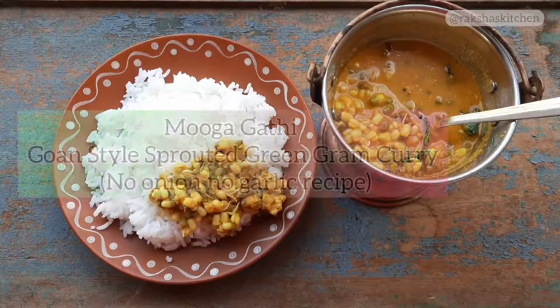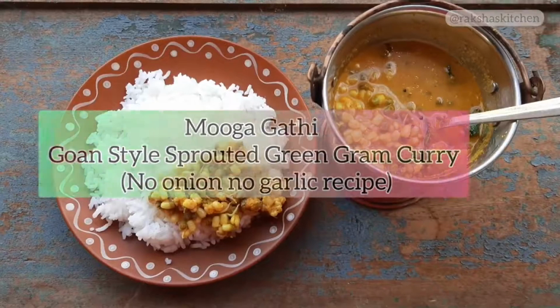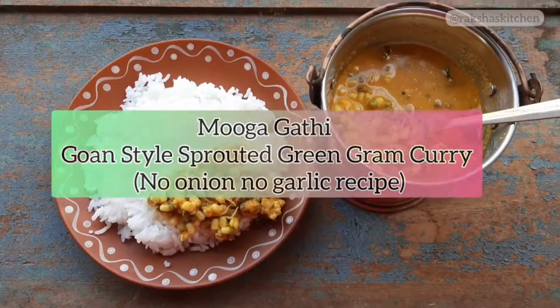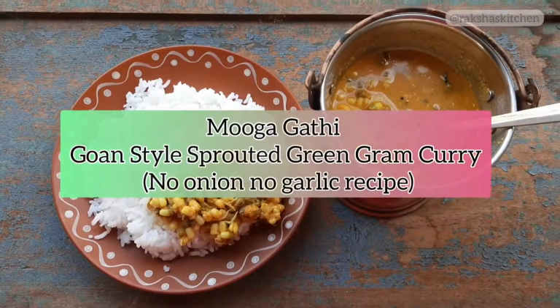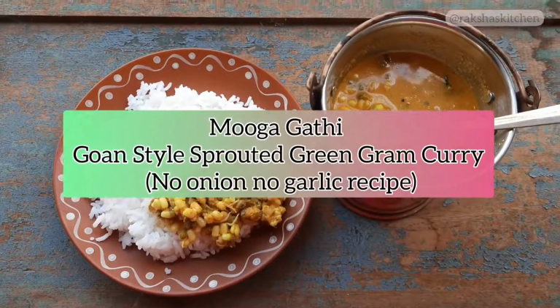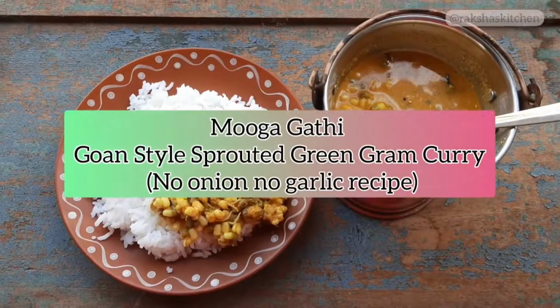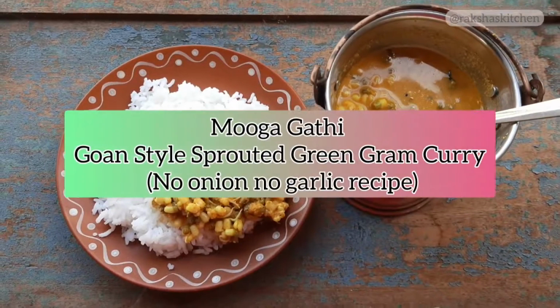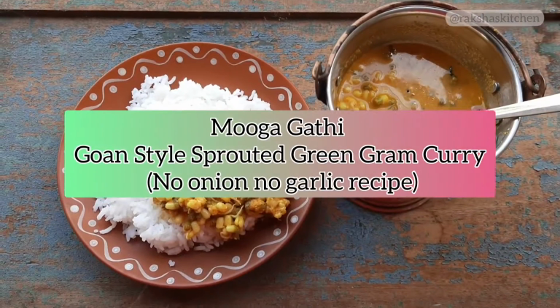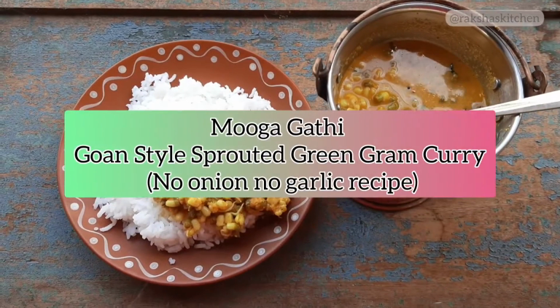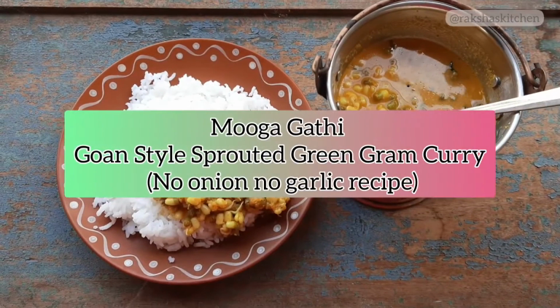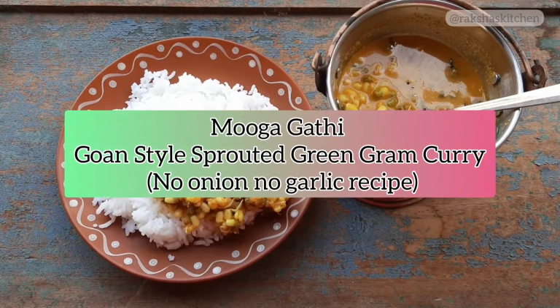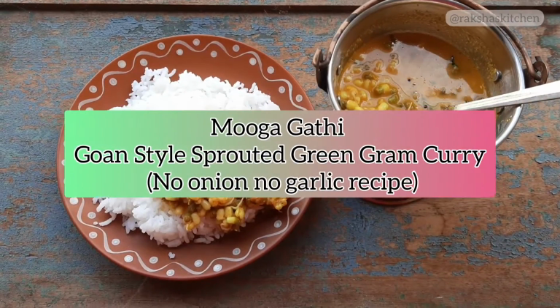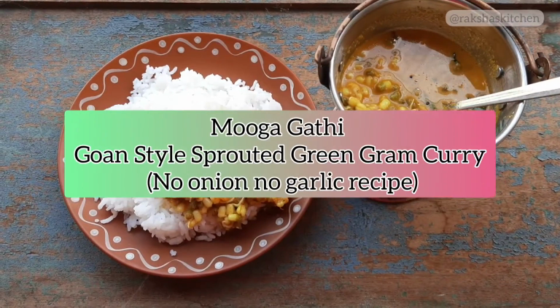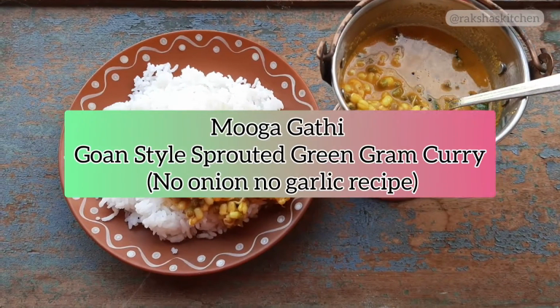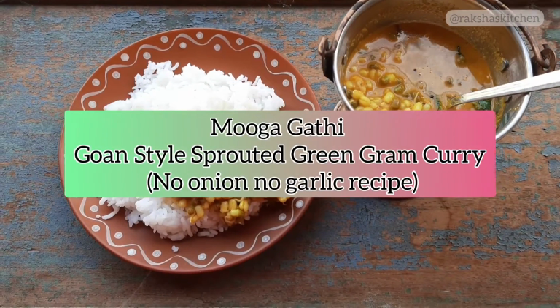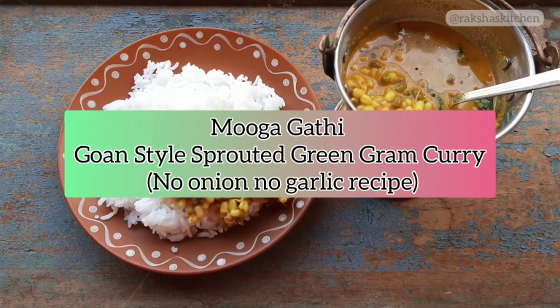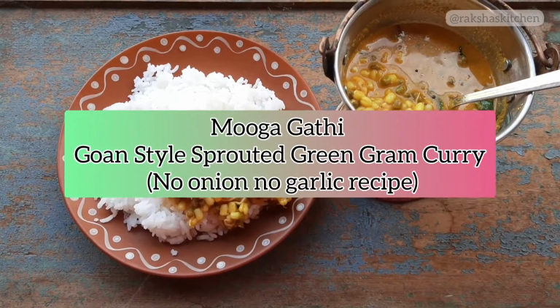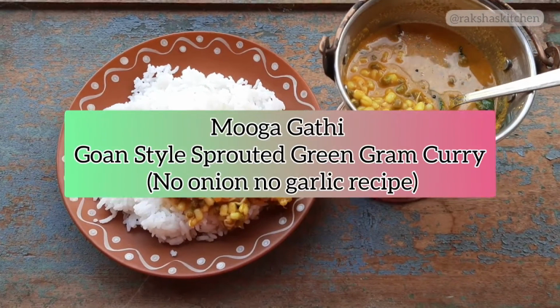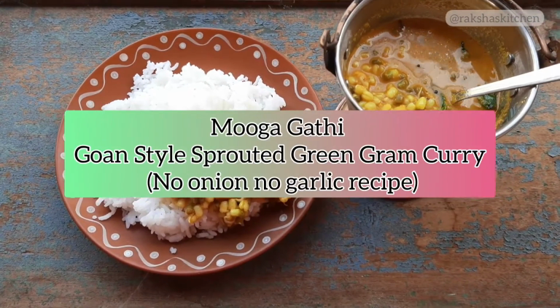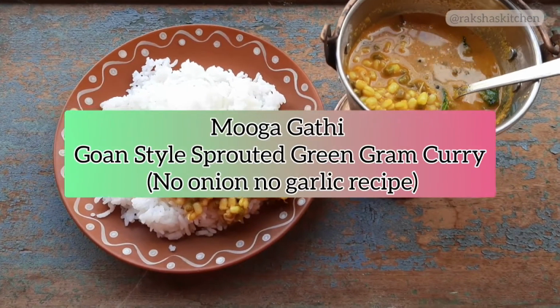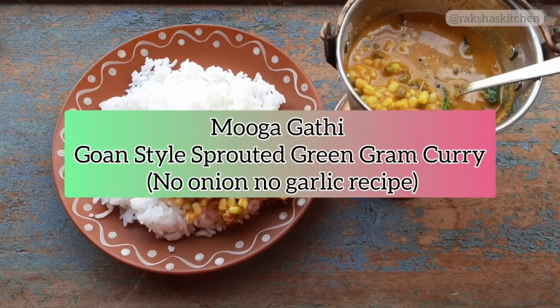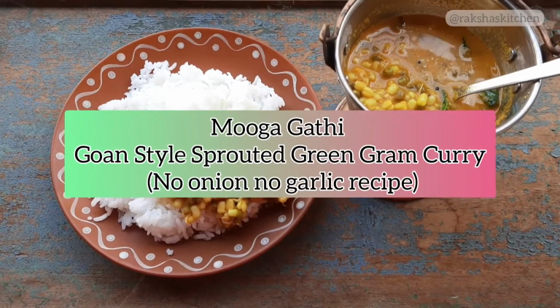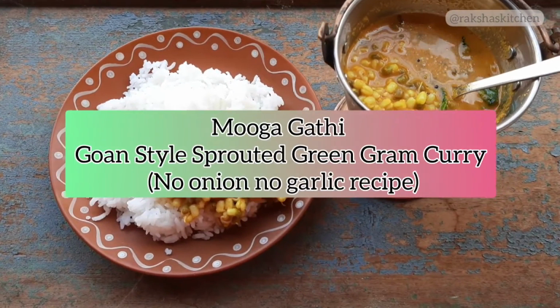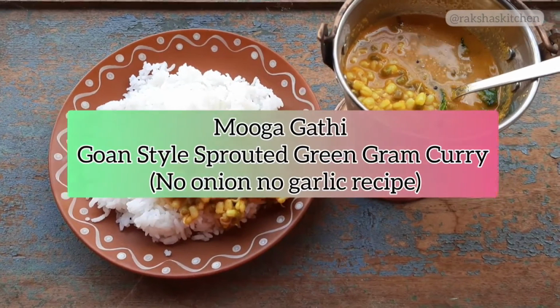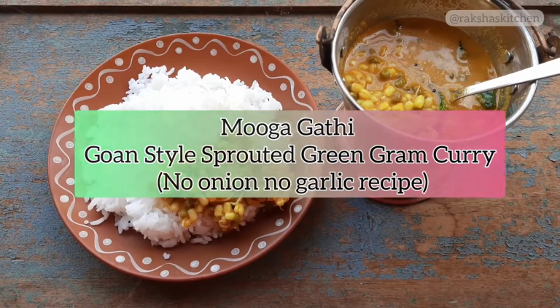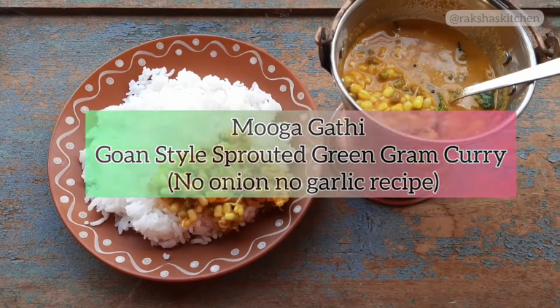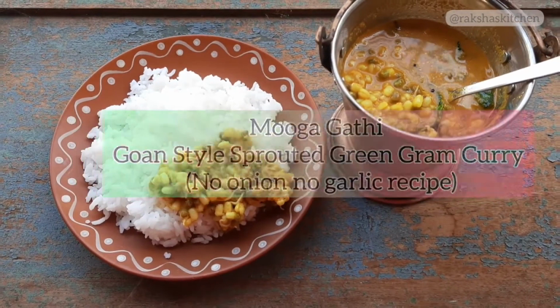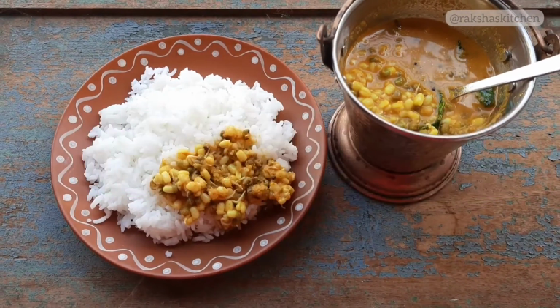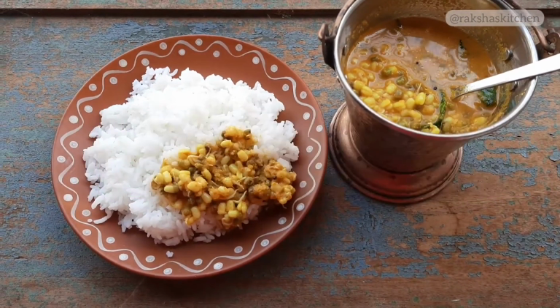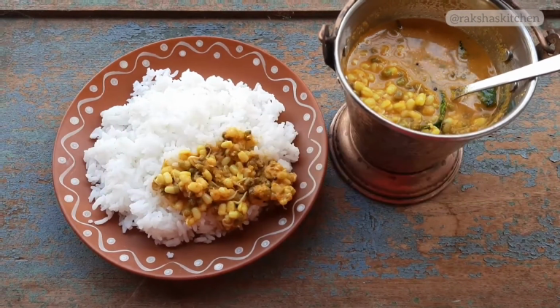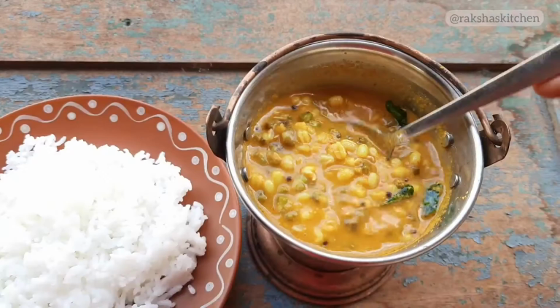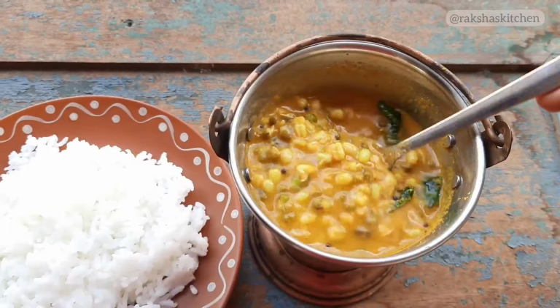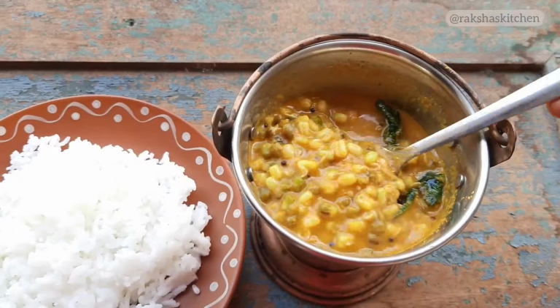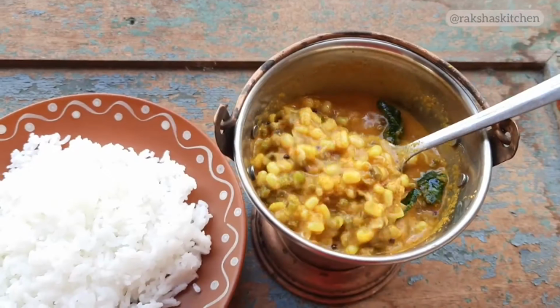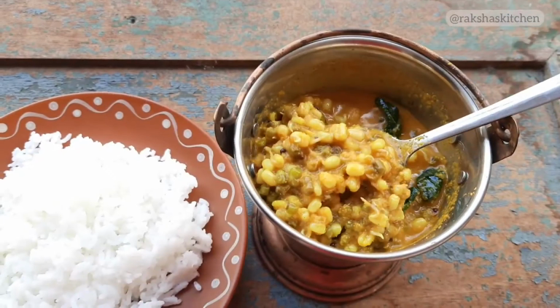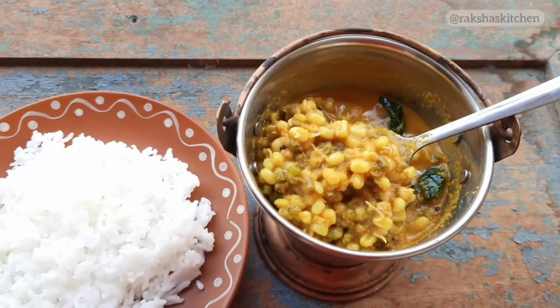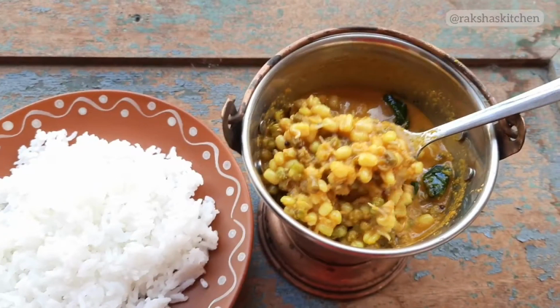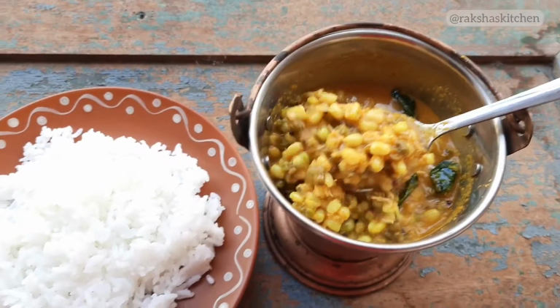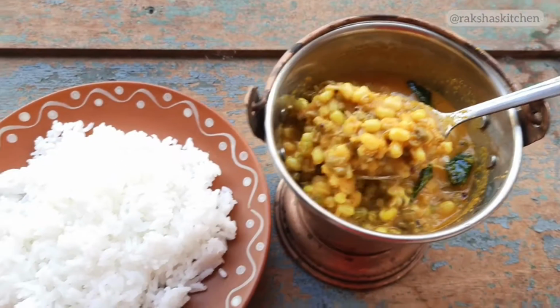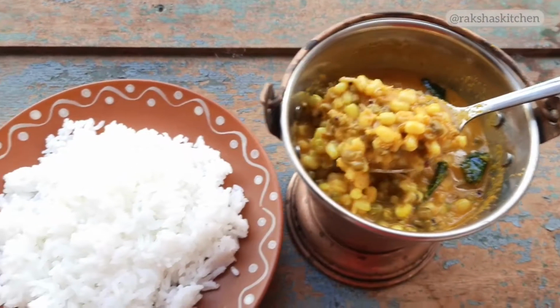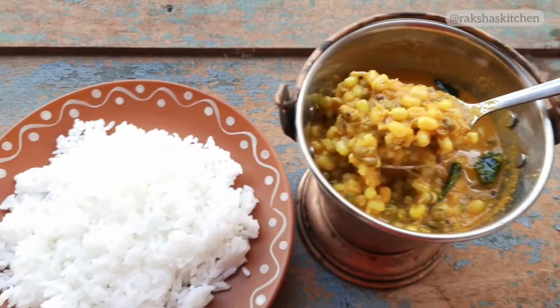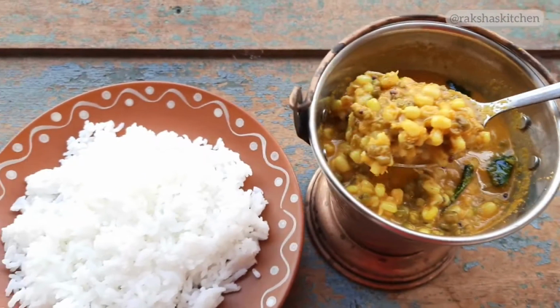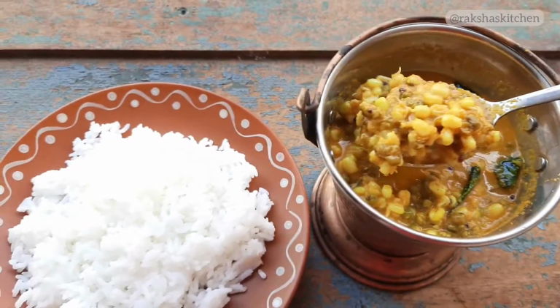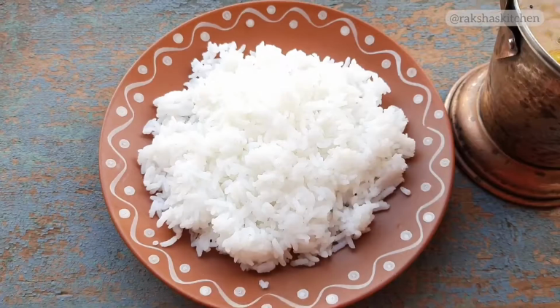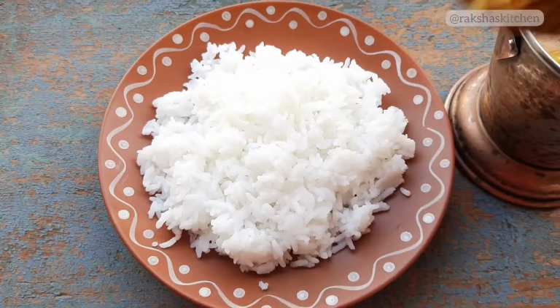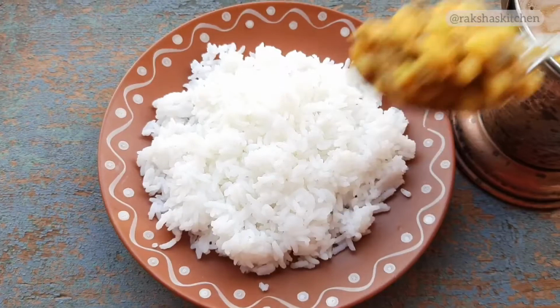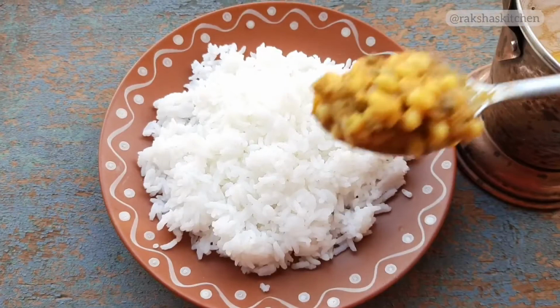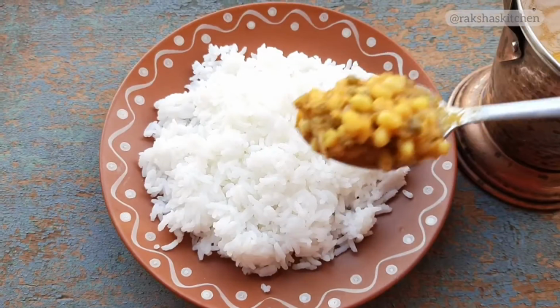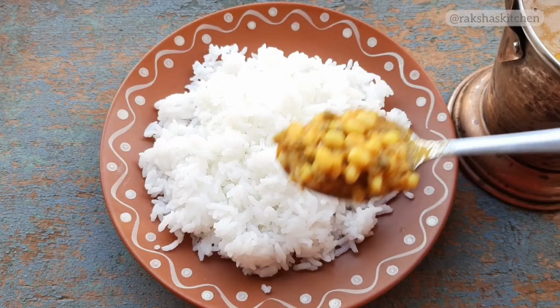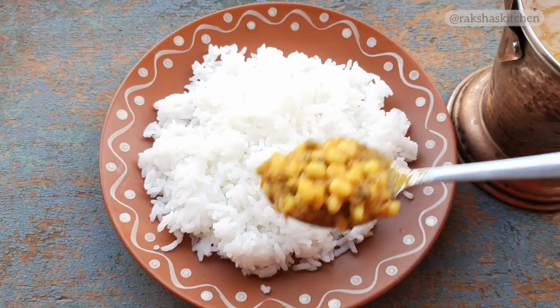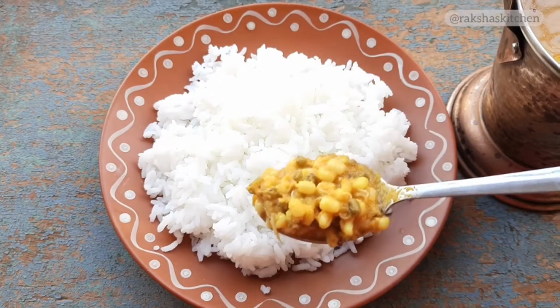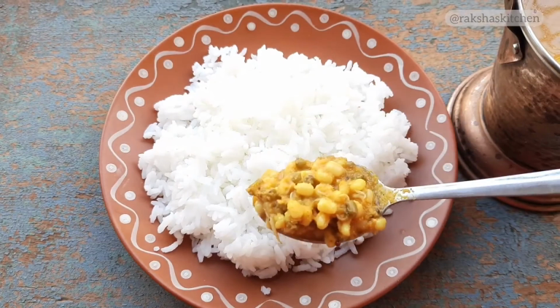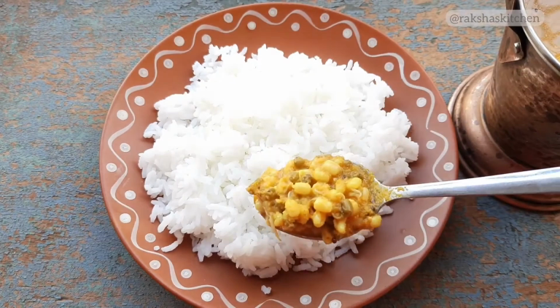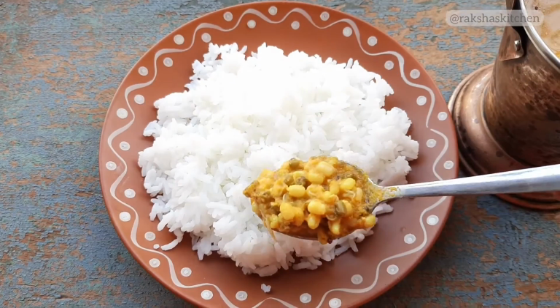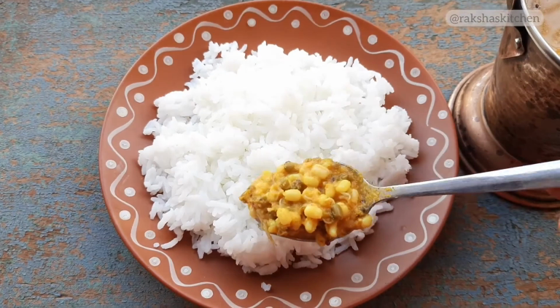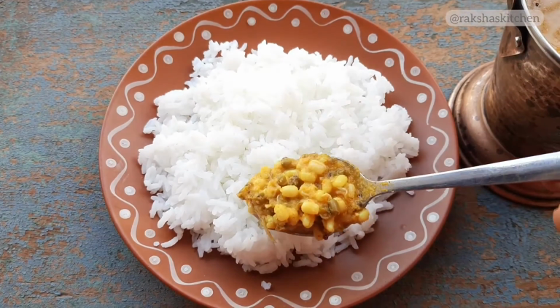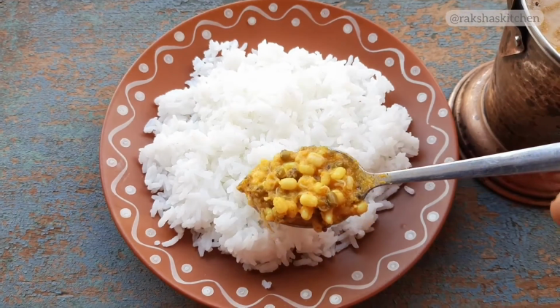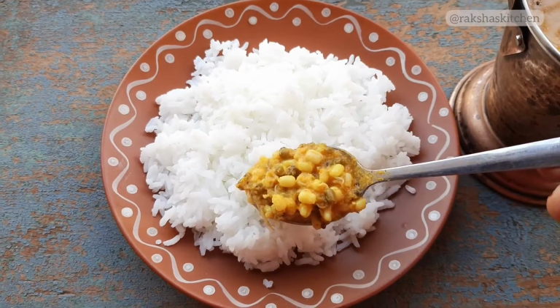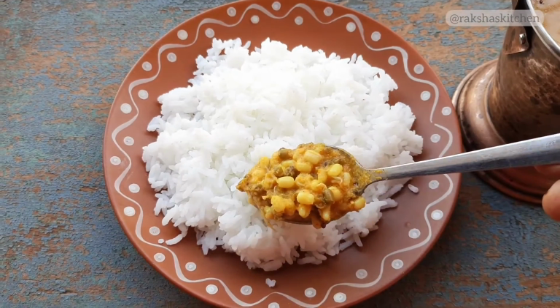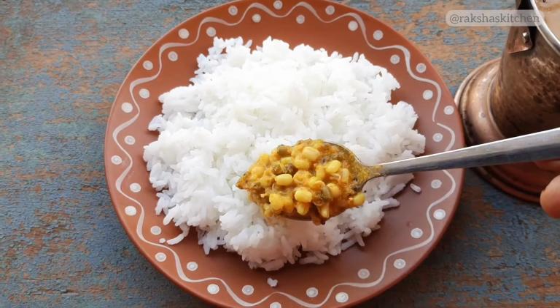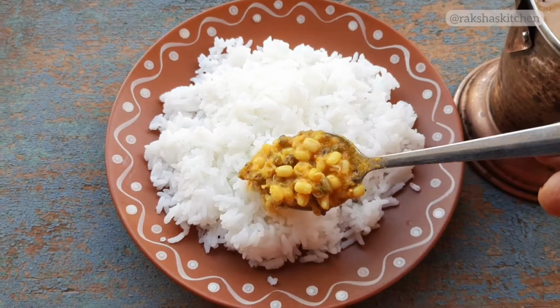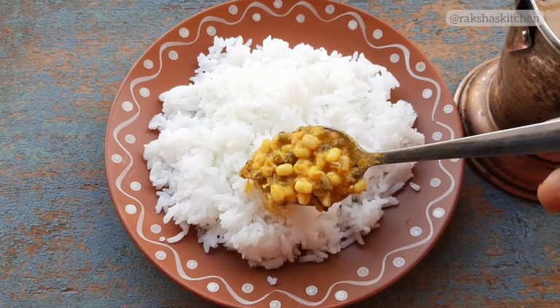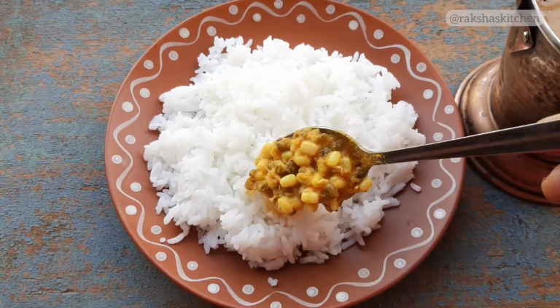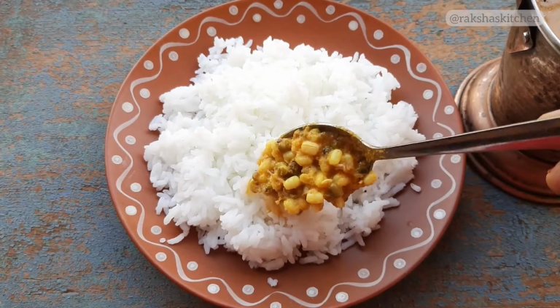Hello Friends! Let us see how to make Goan Style Sprouted Green Gram Curry, or Muga Gatti.